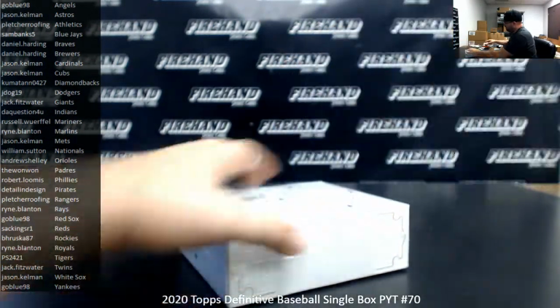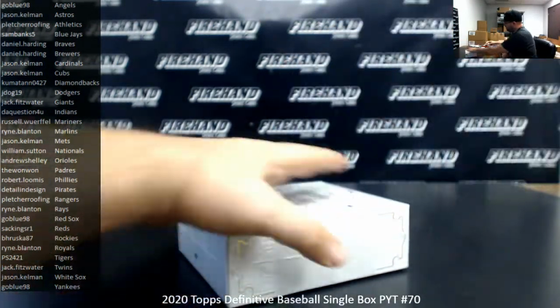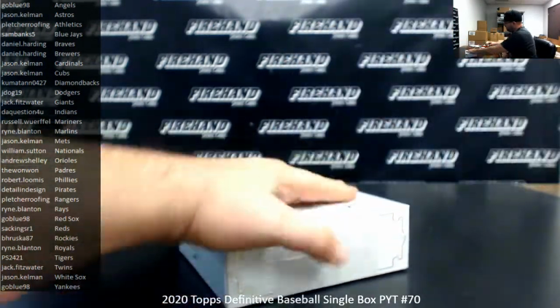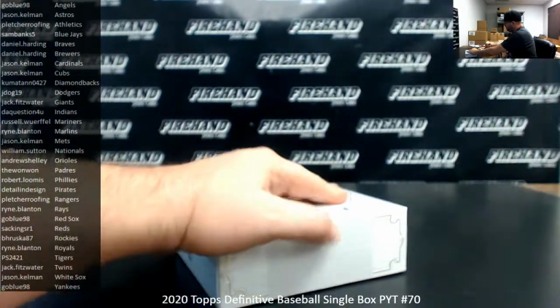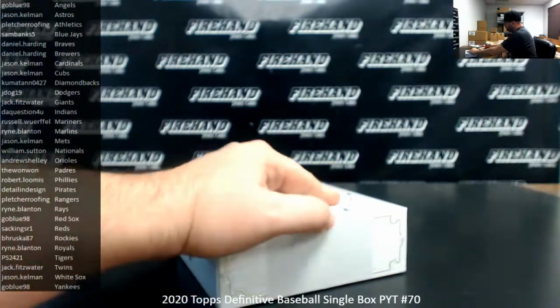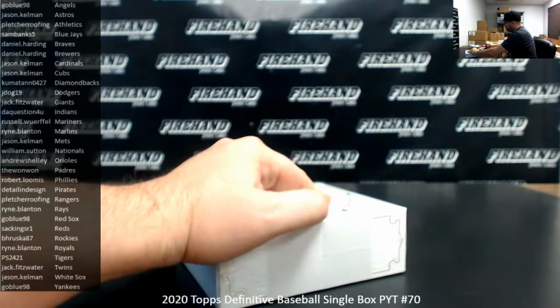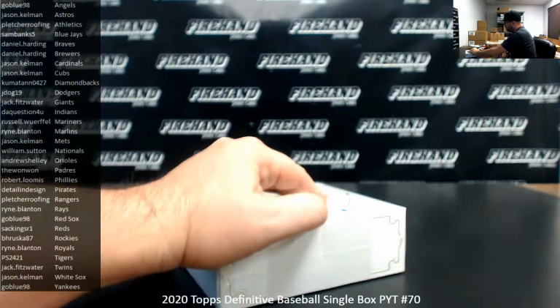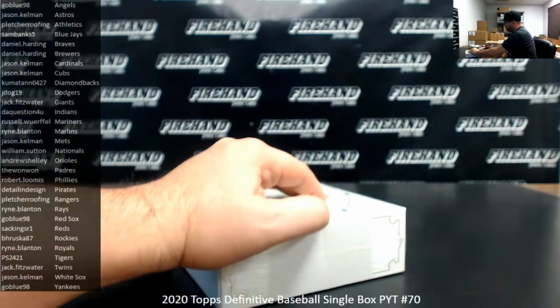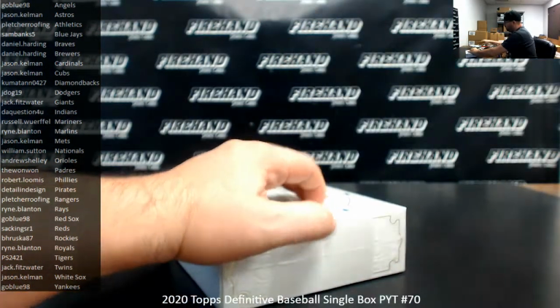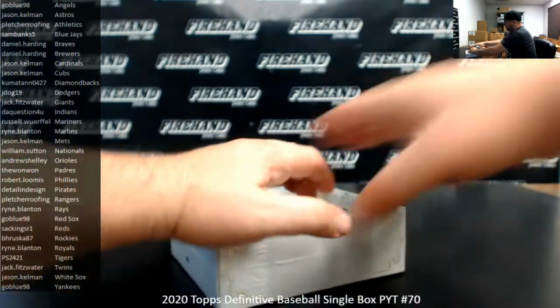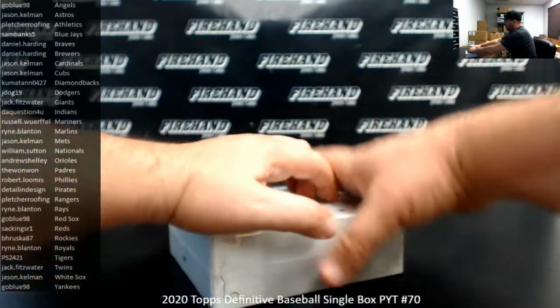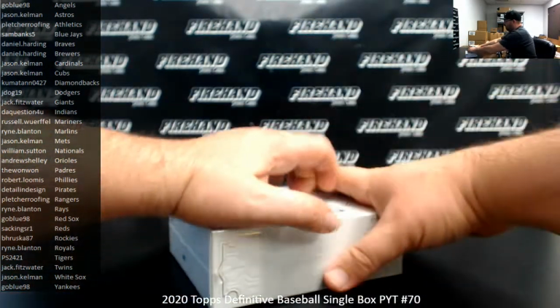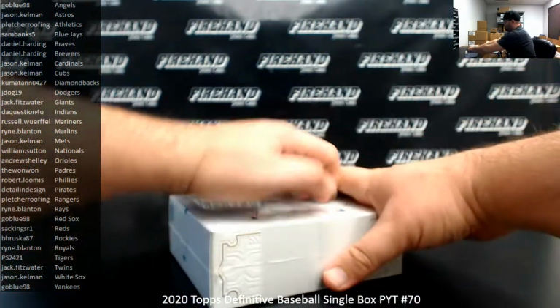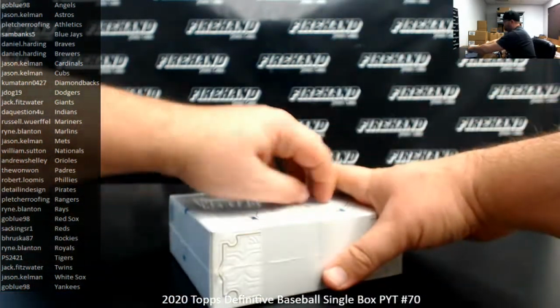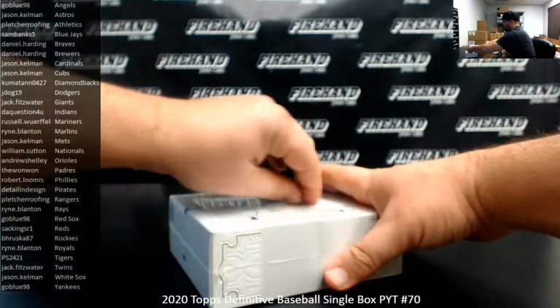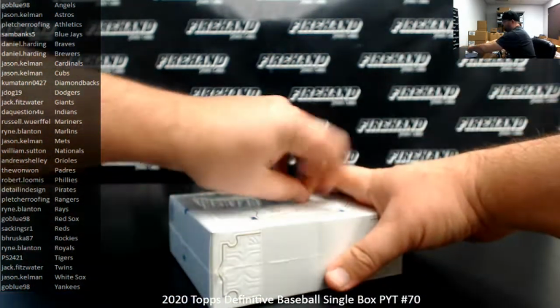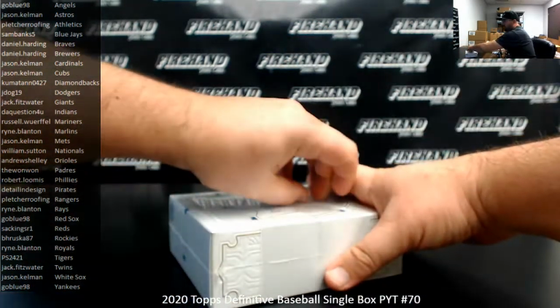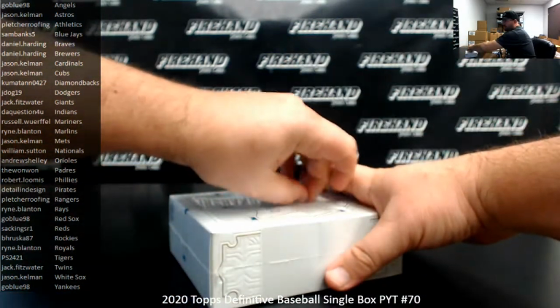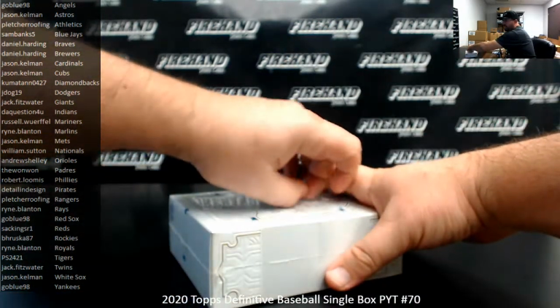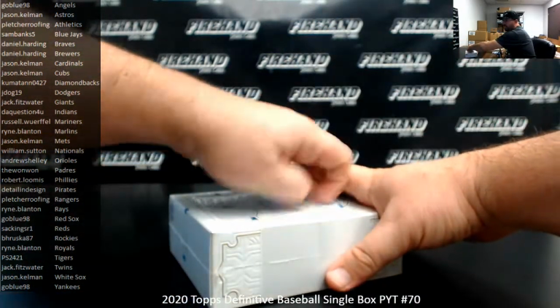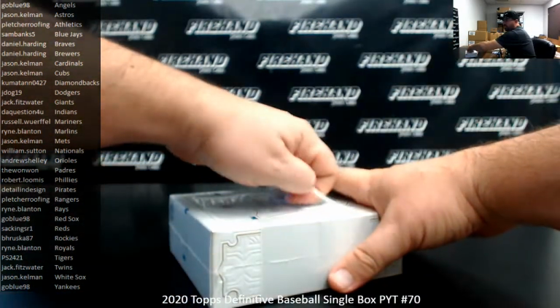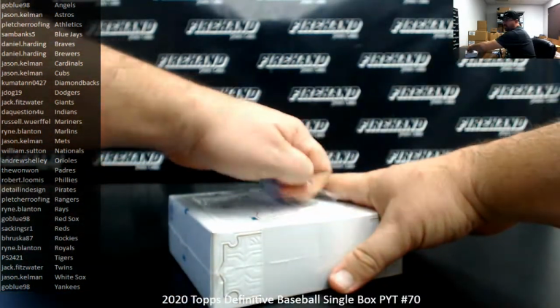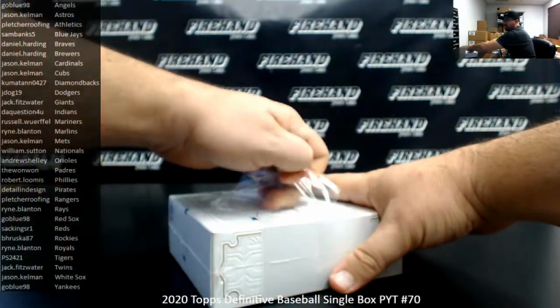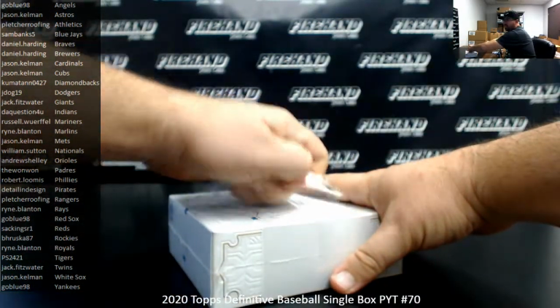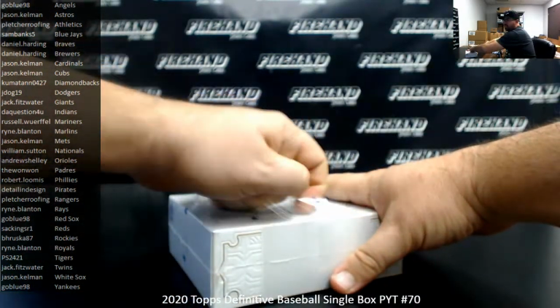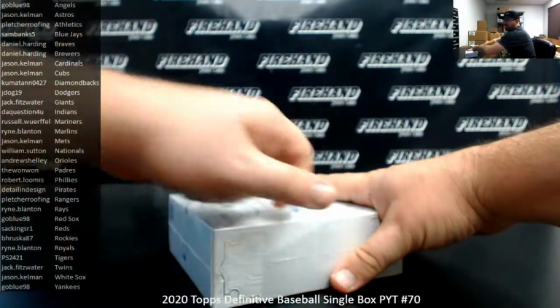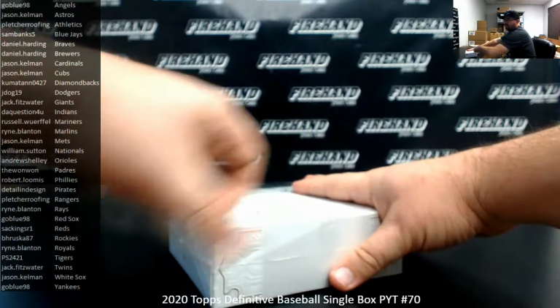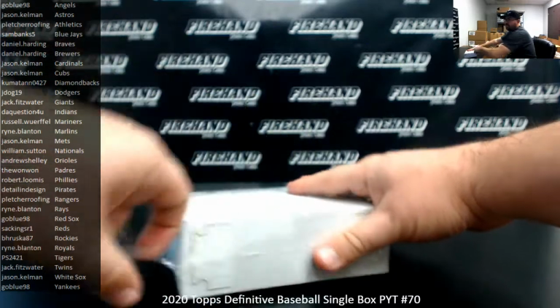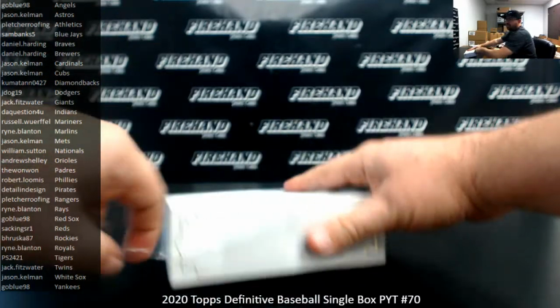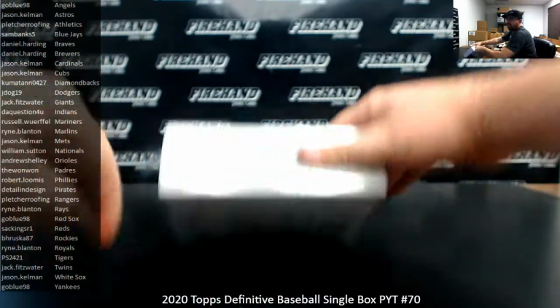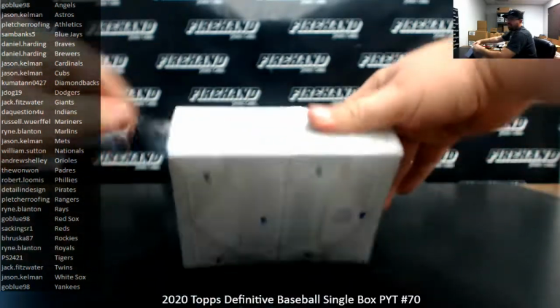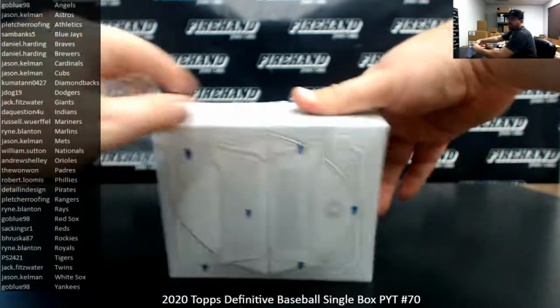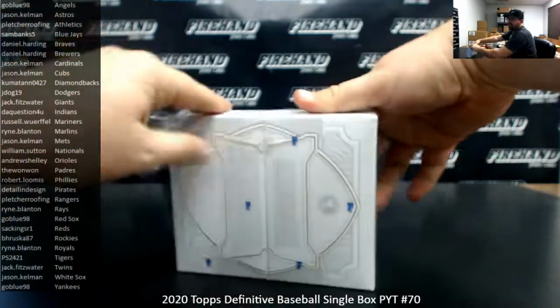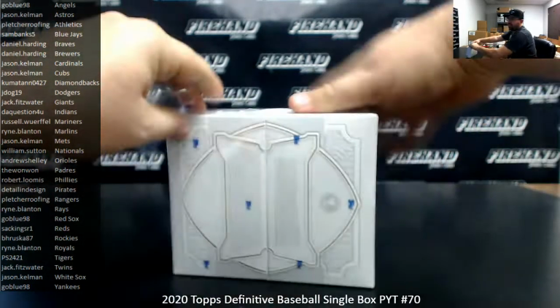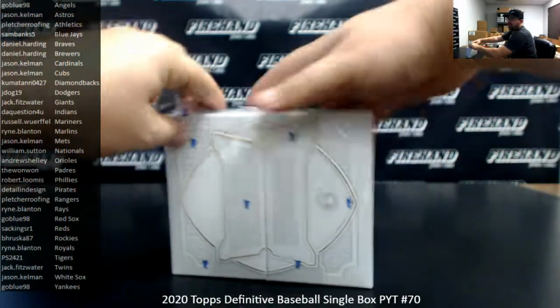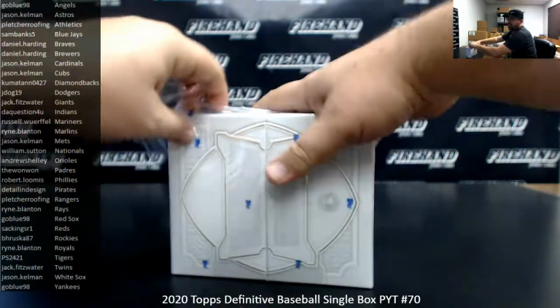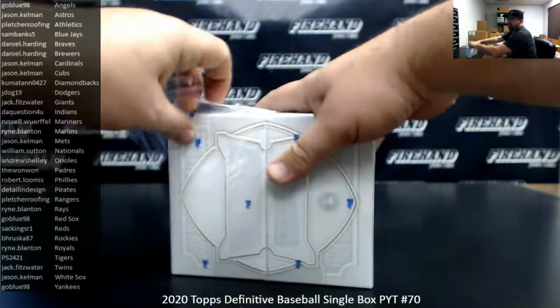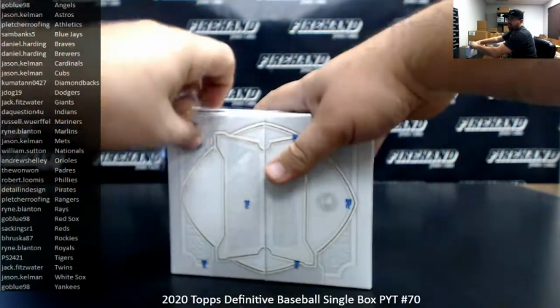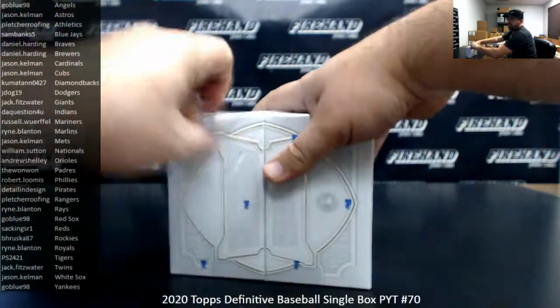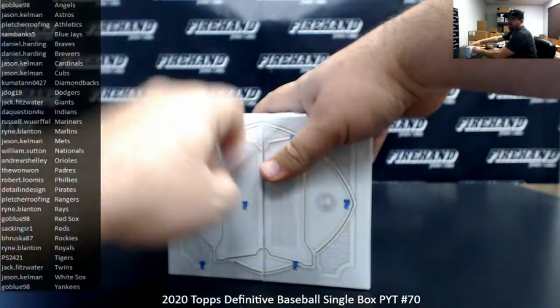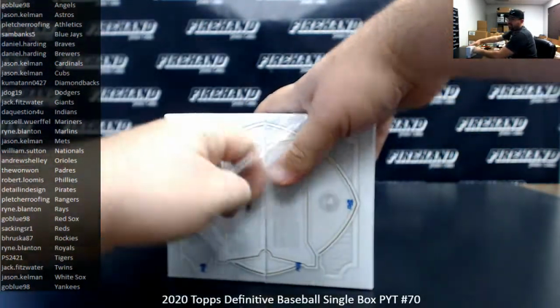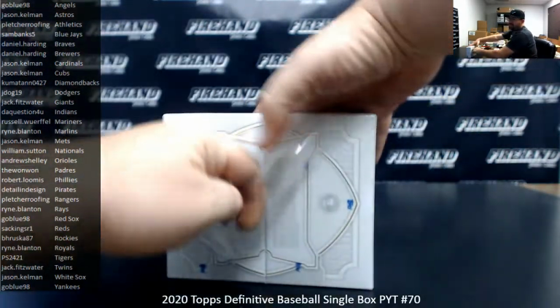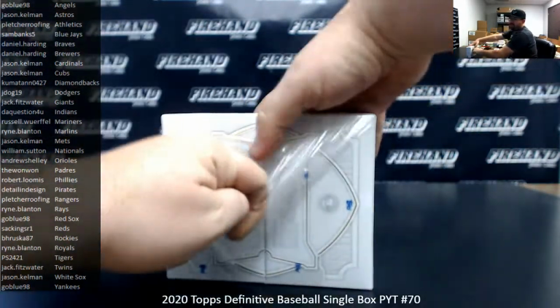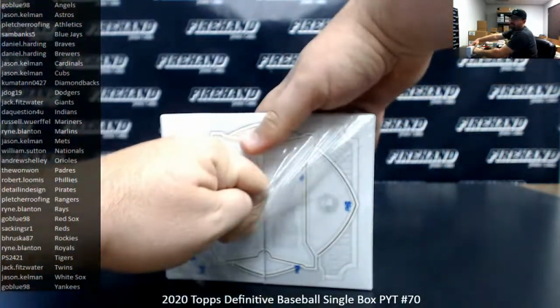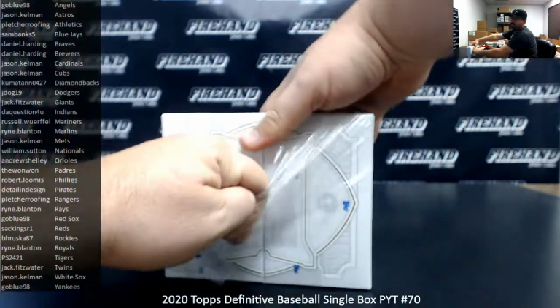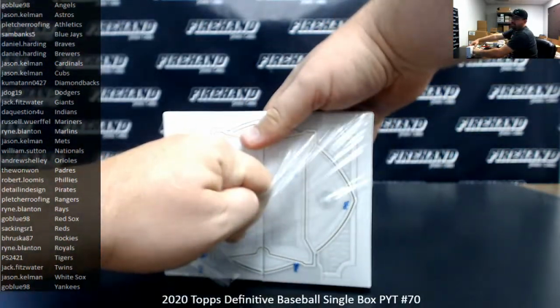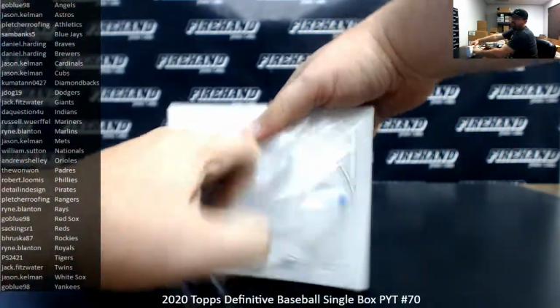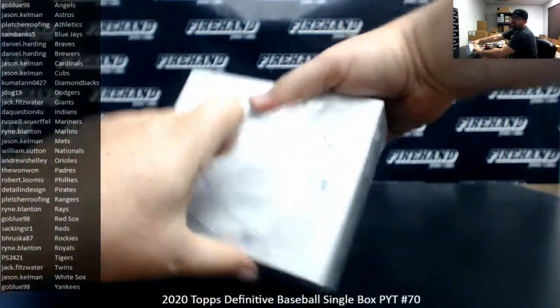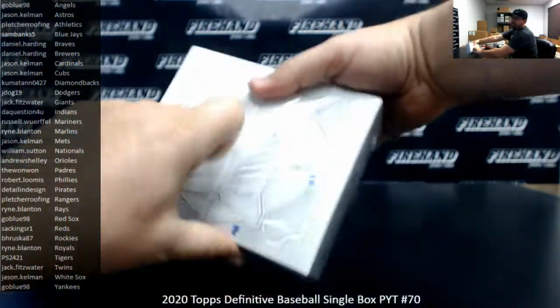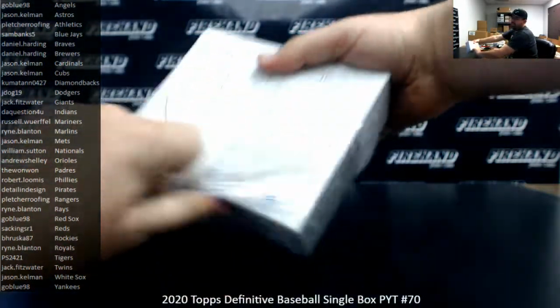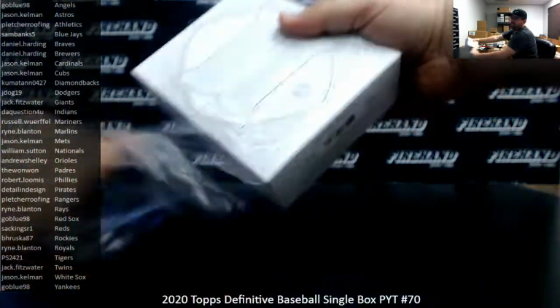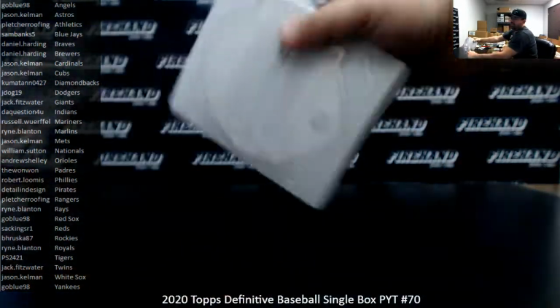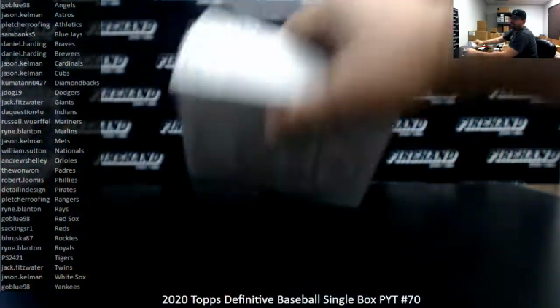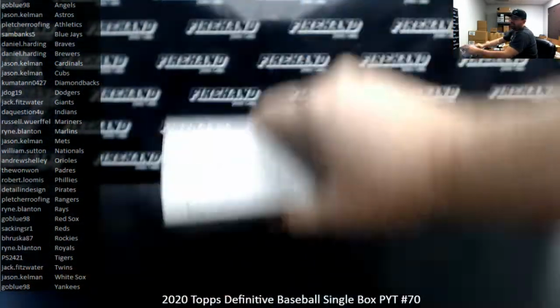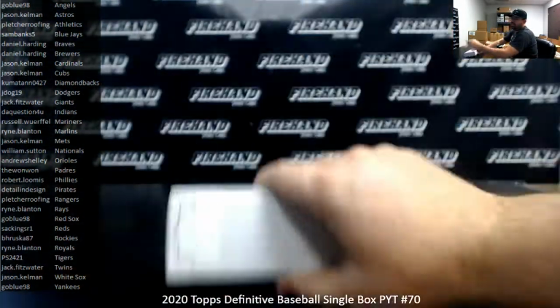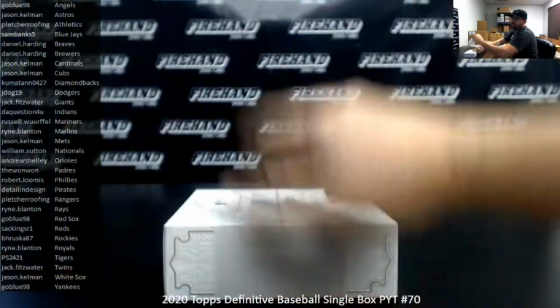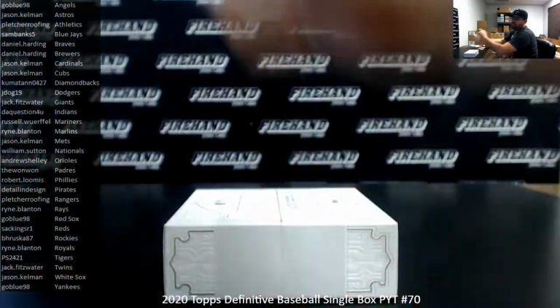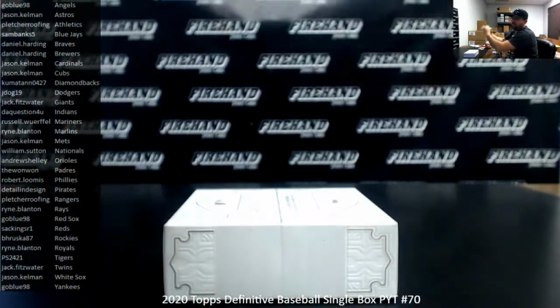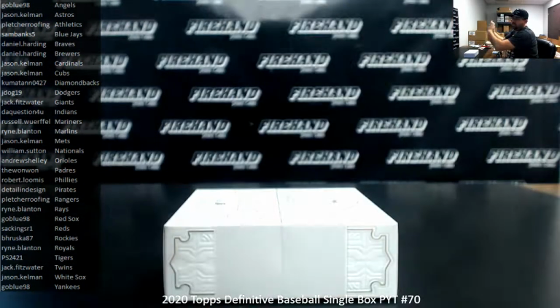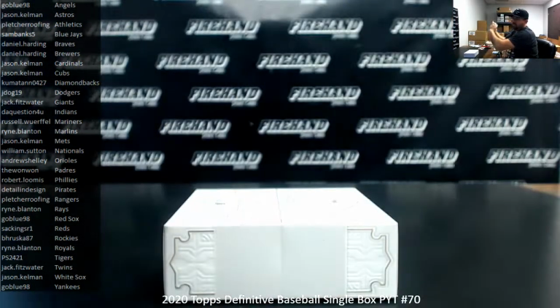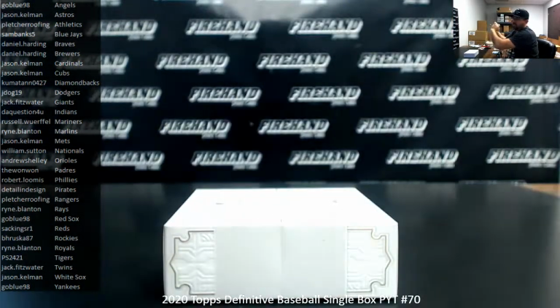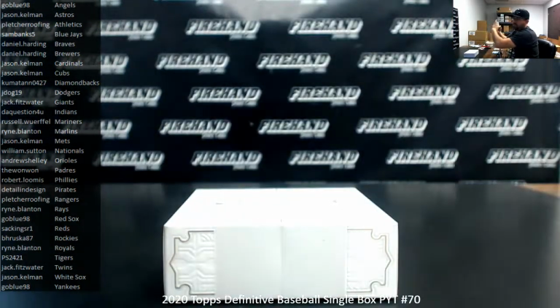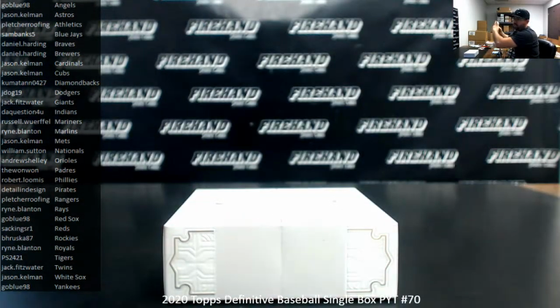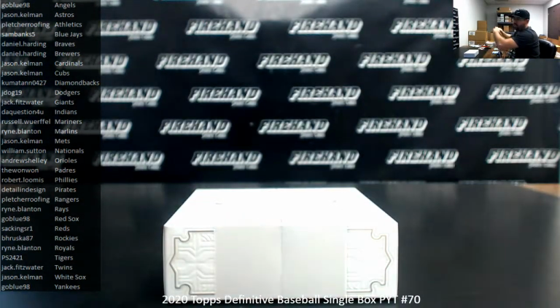Let's see what this box wins for us. Good luck, guys. I'm going to stretch while we're at it.